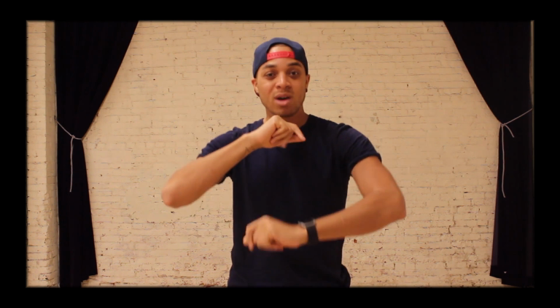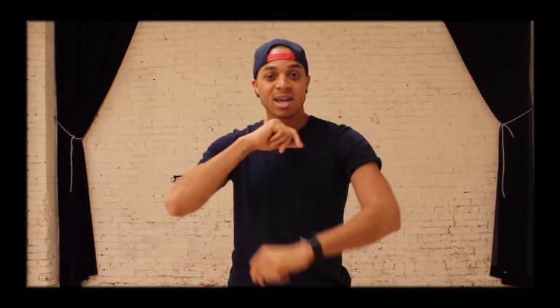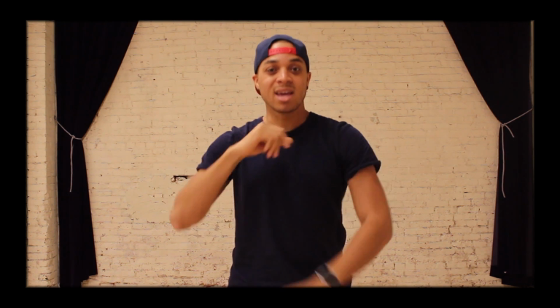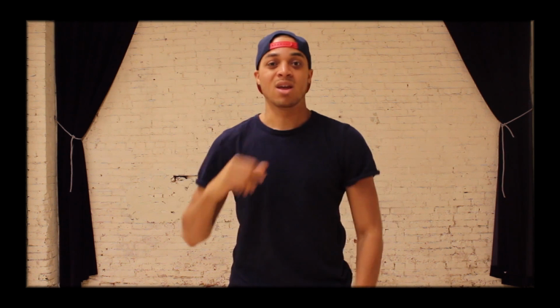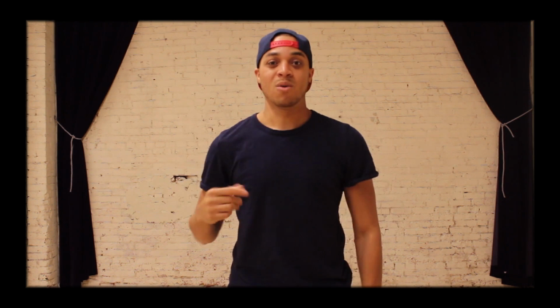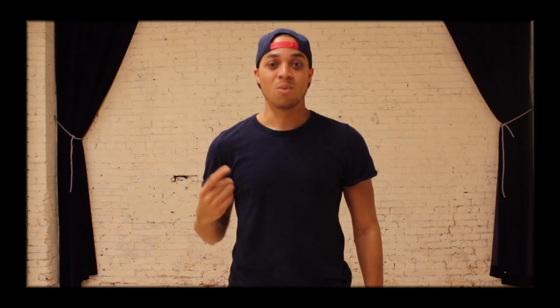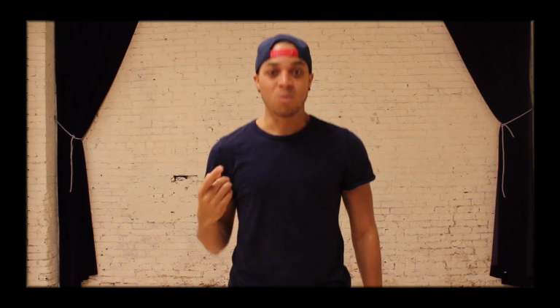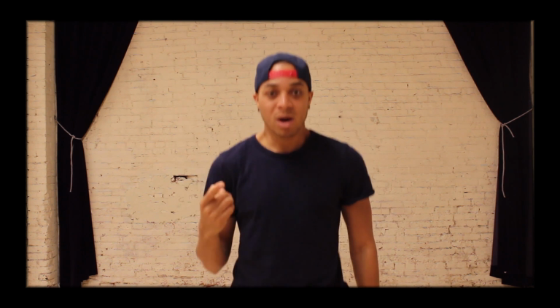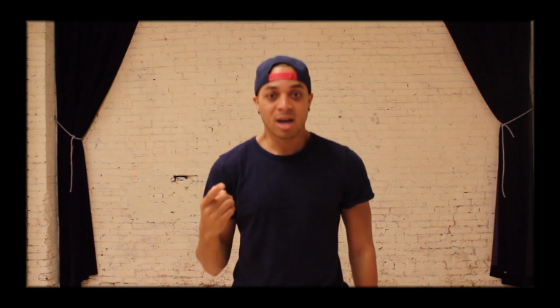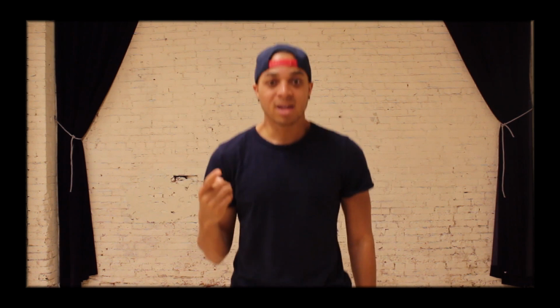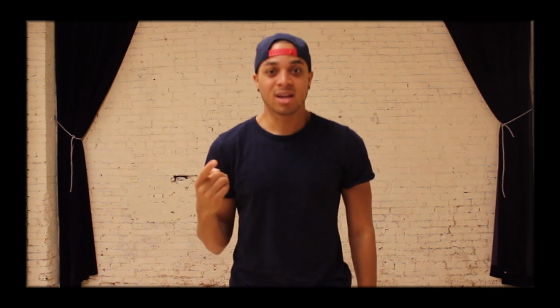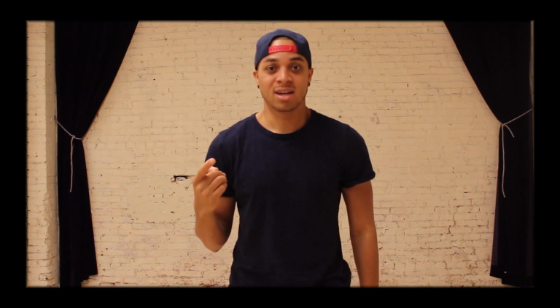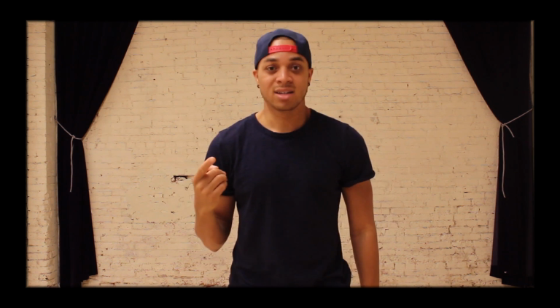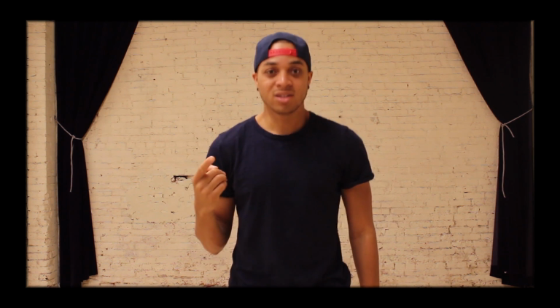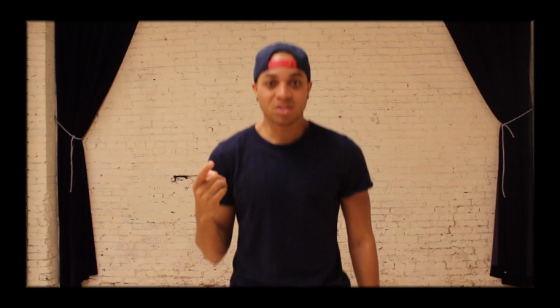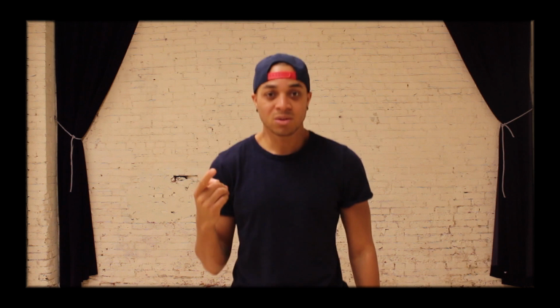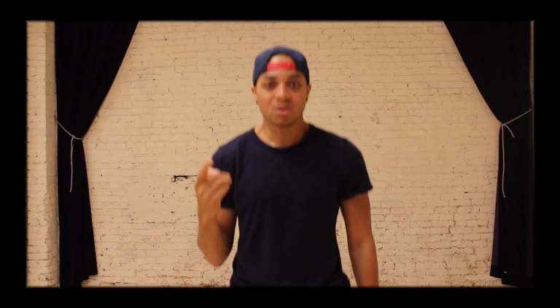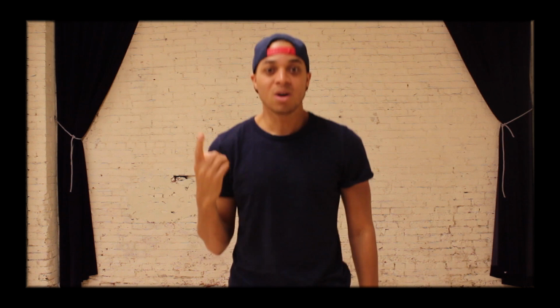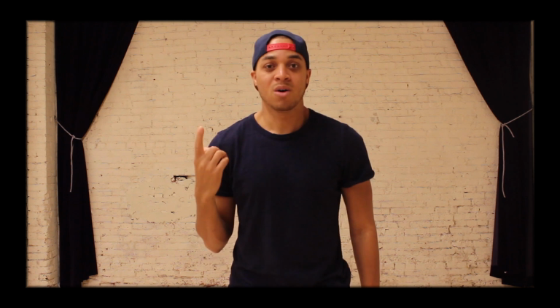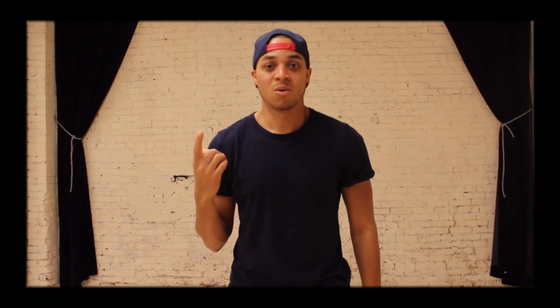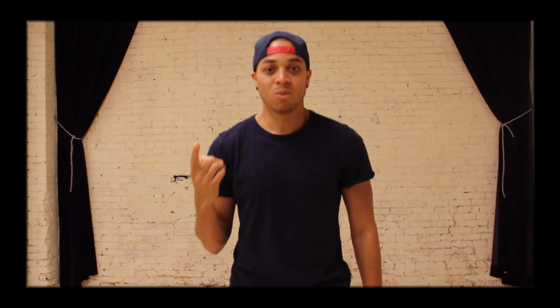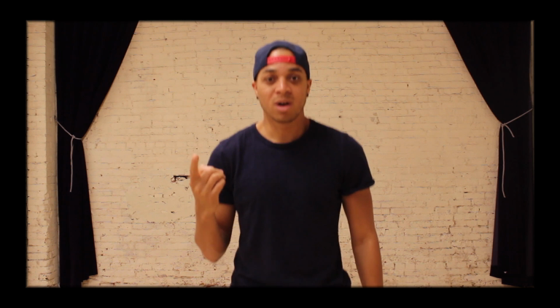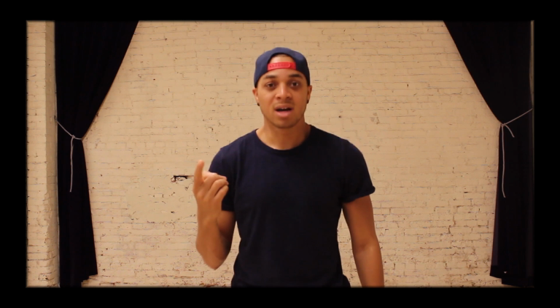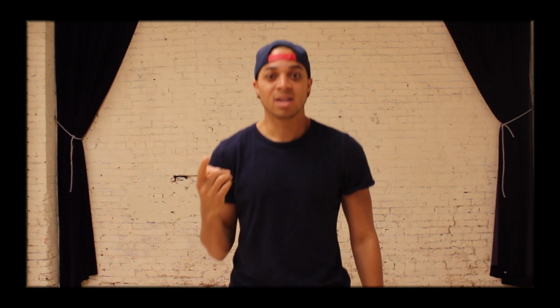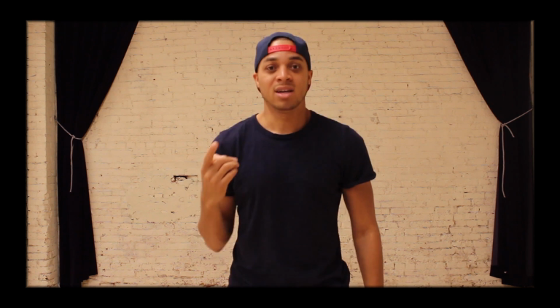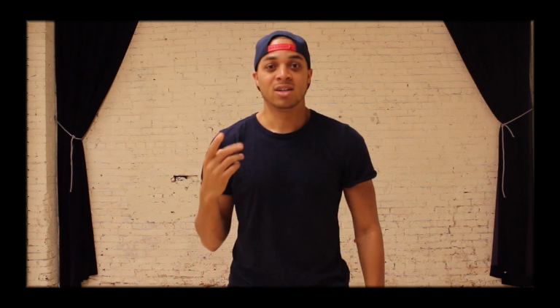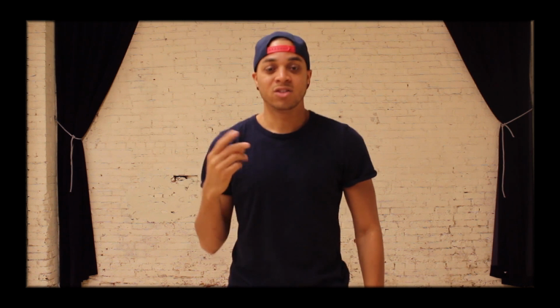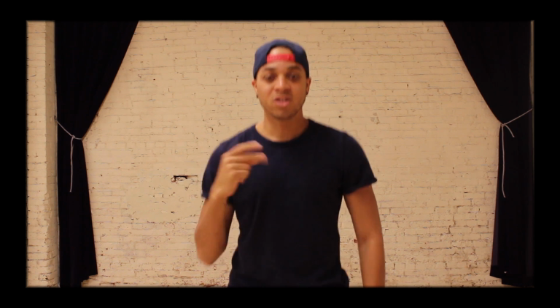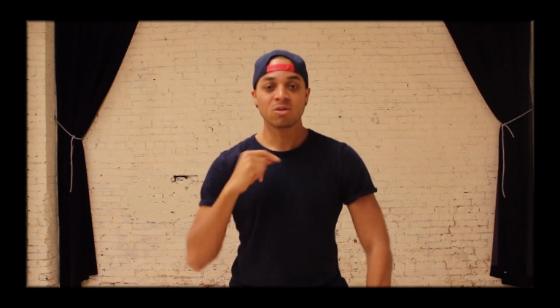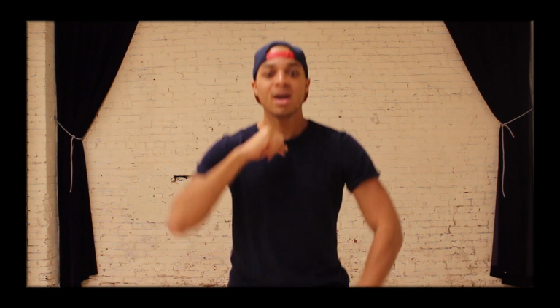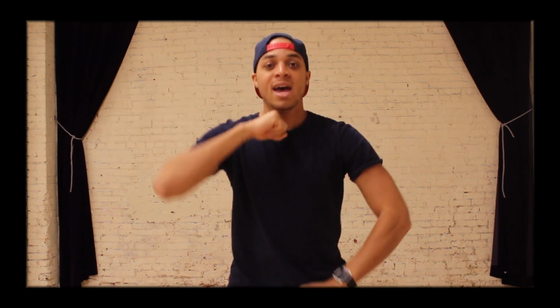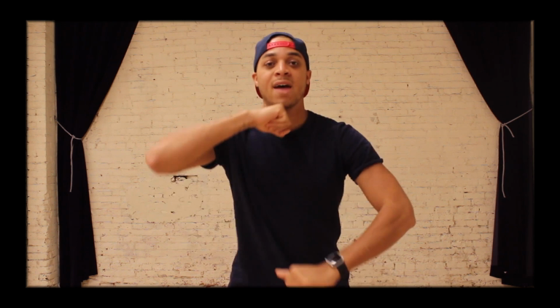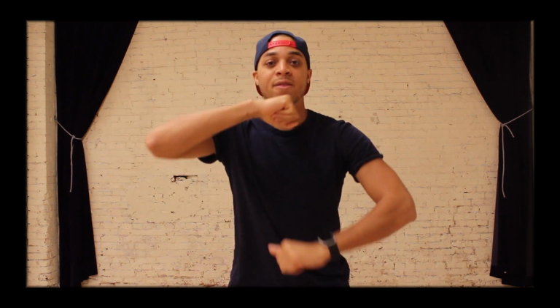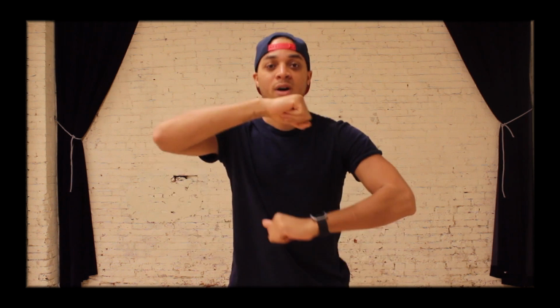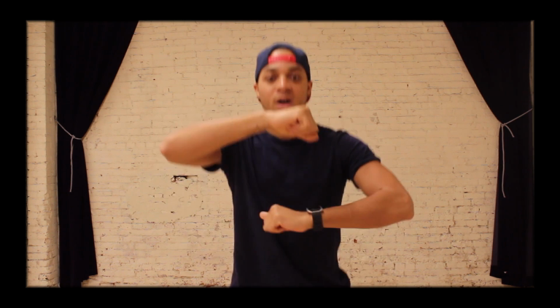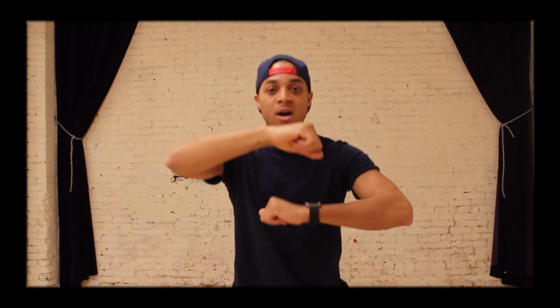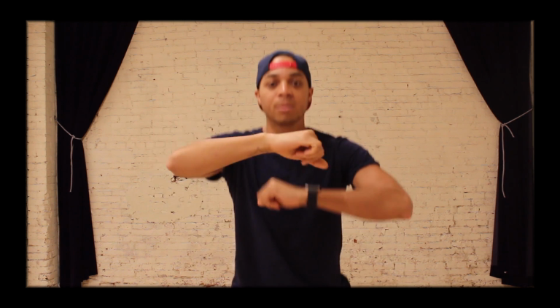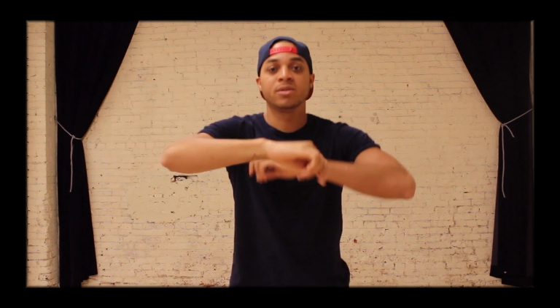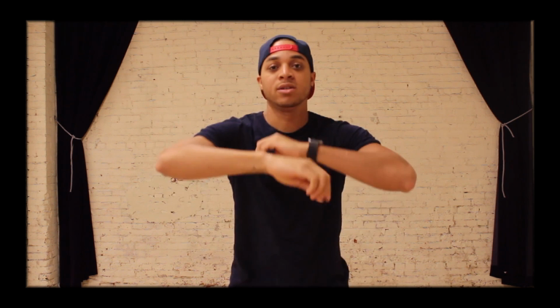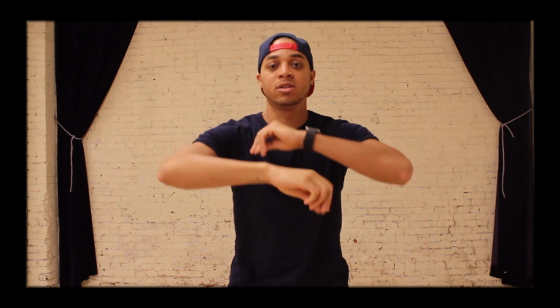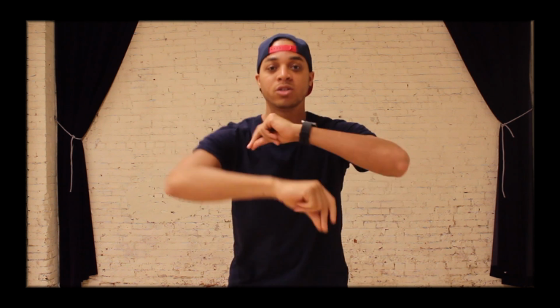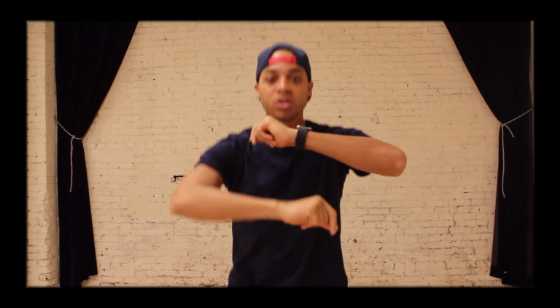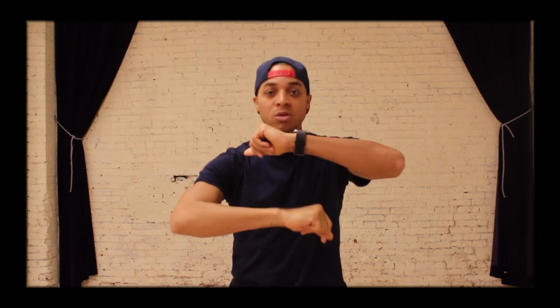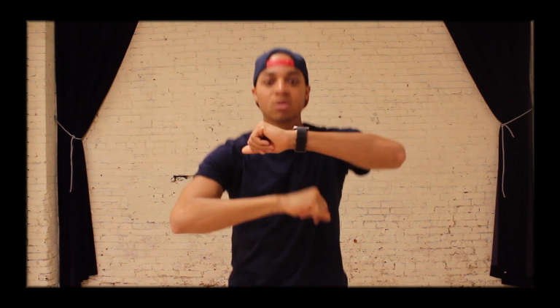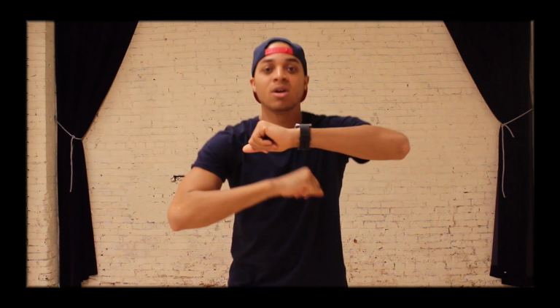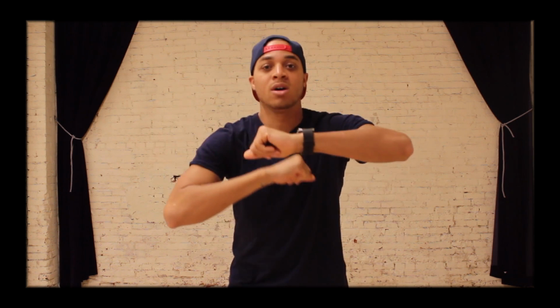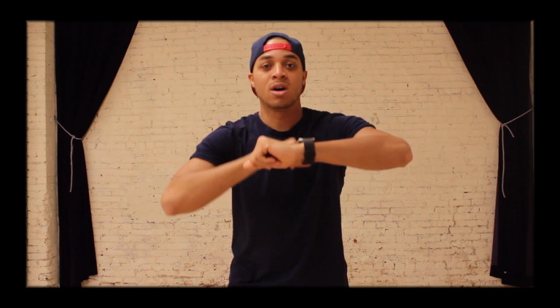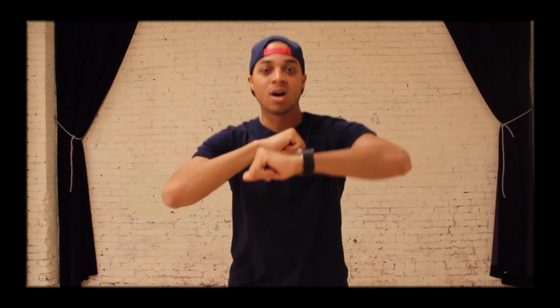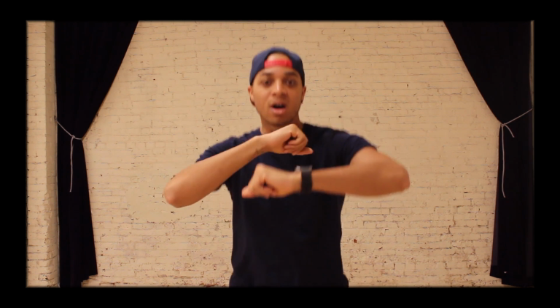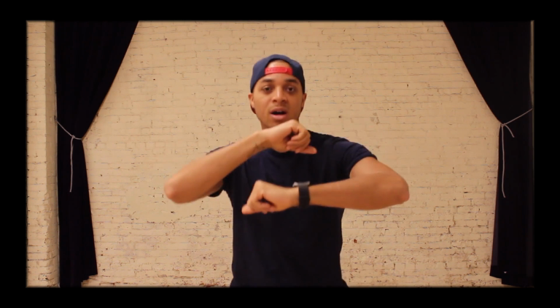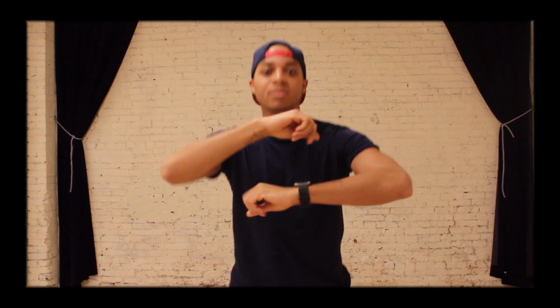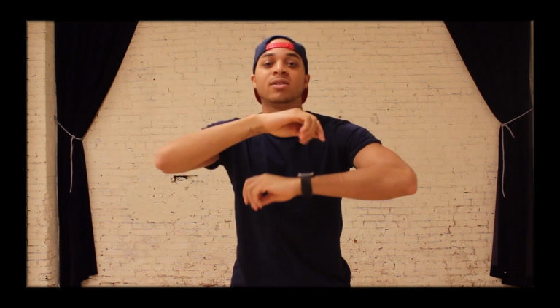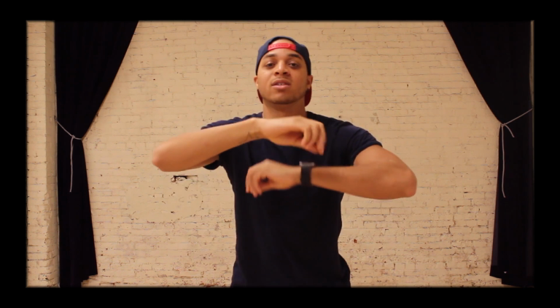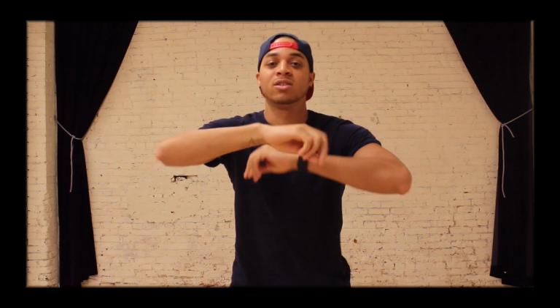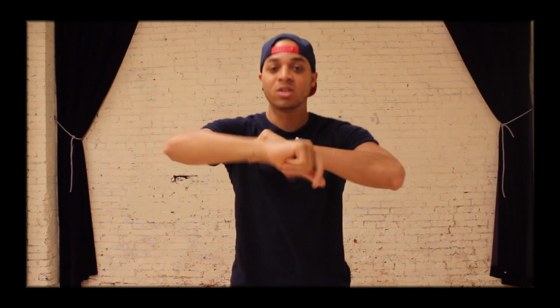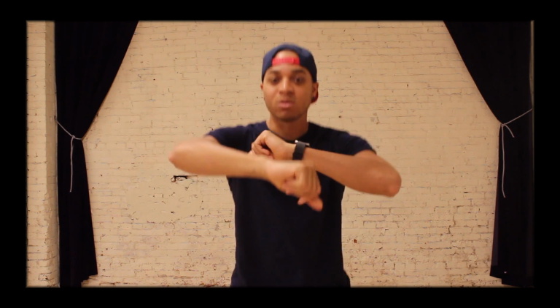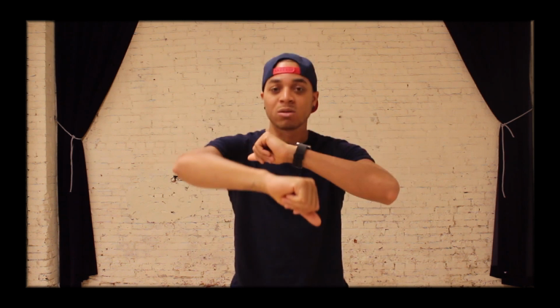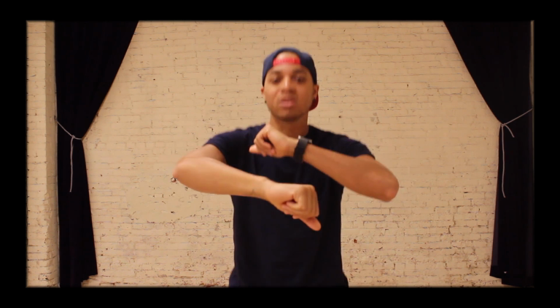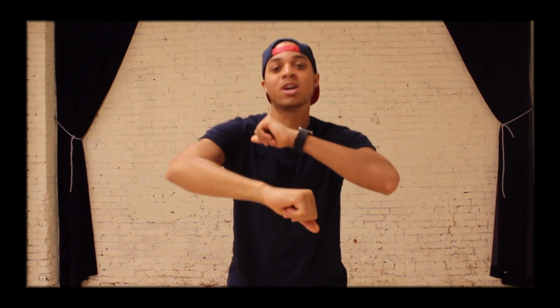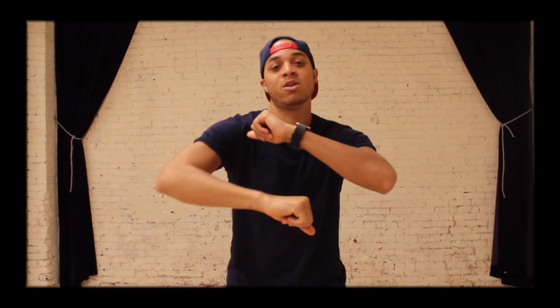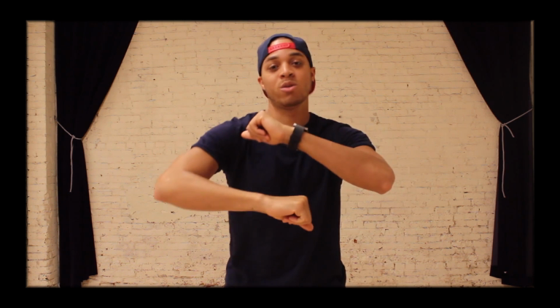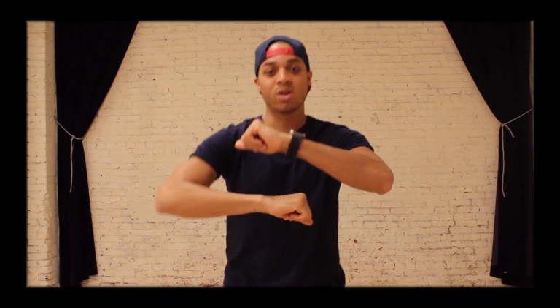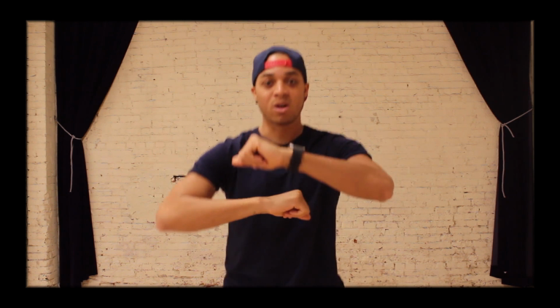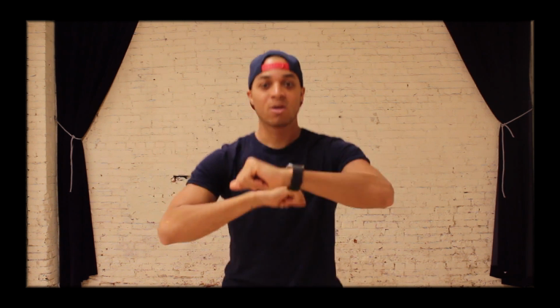So again, one, two, one, two — add the arms, two, arms, two. There you go.